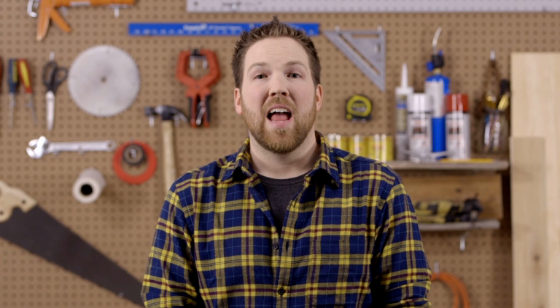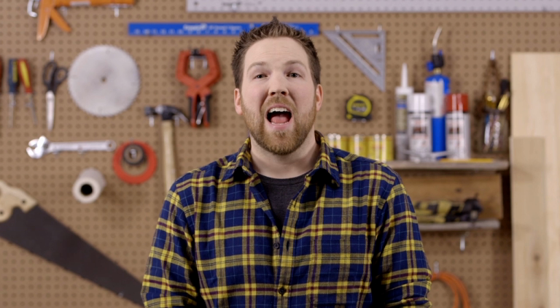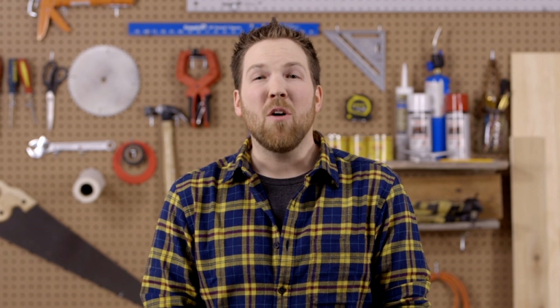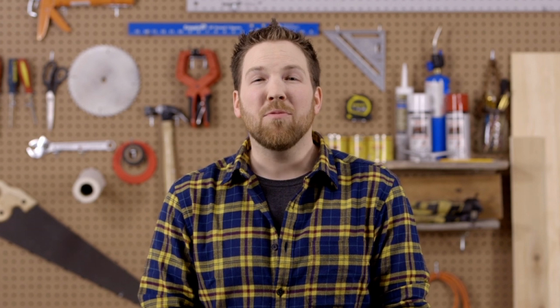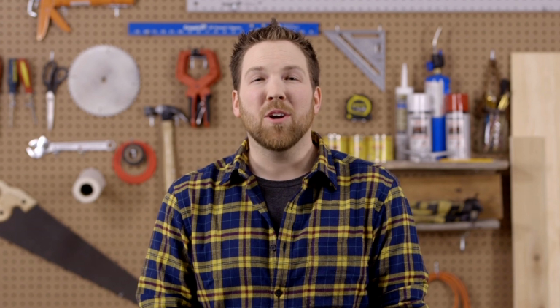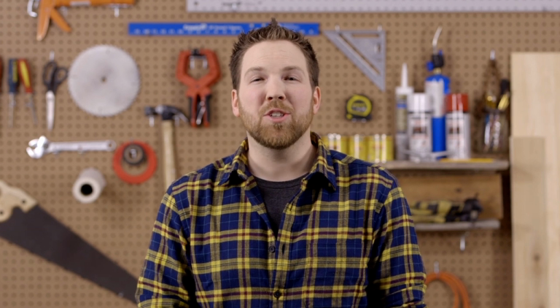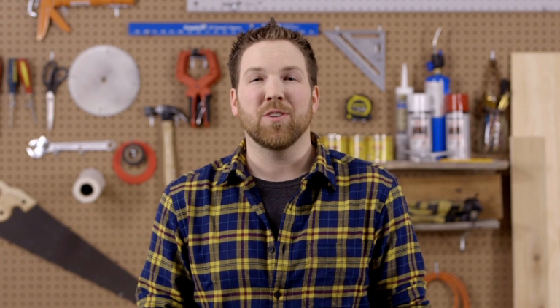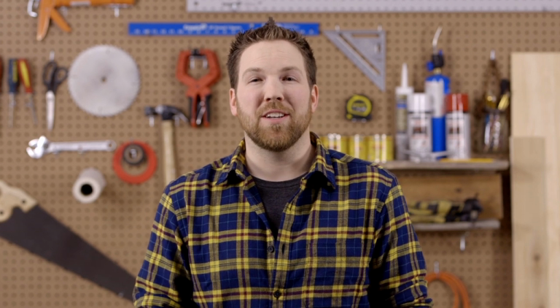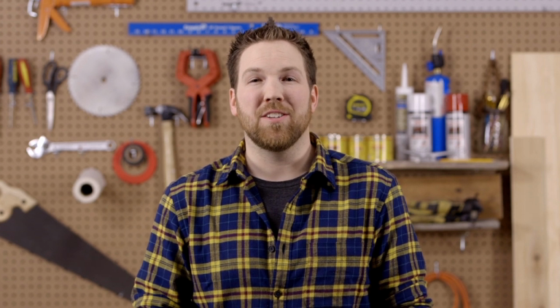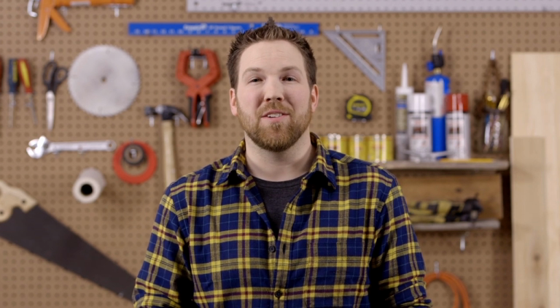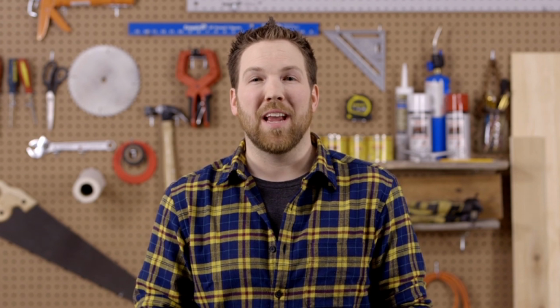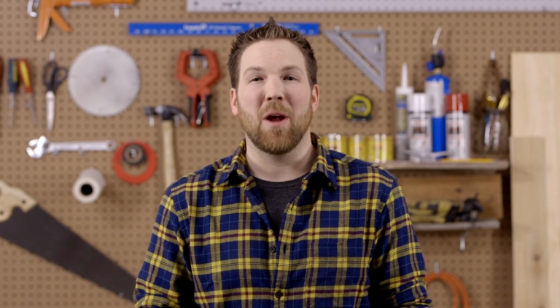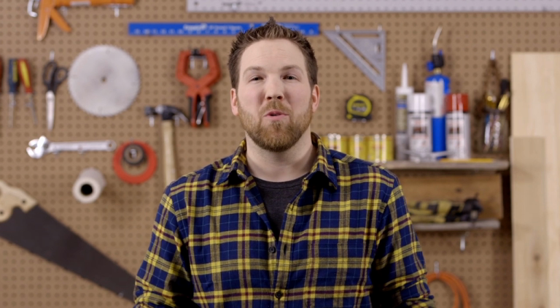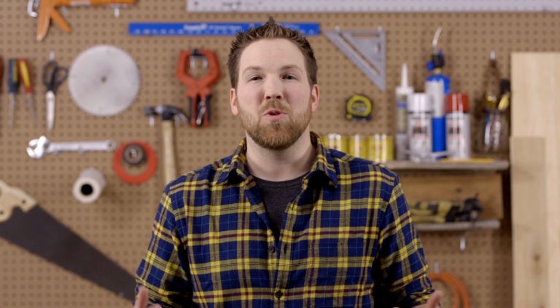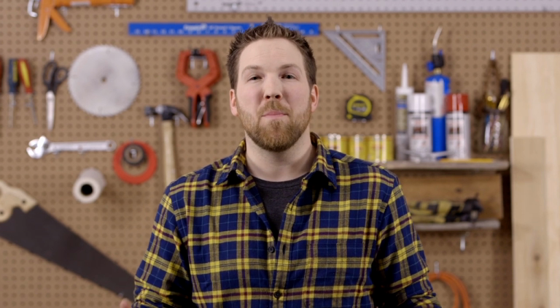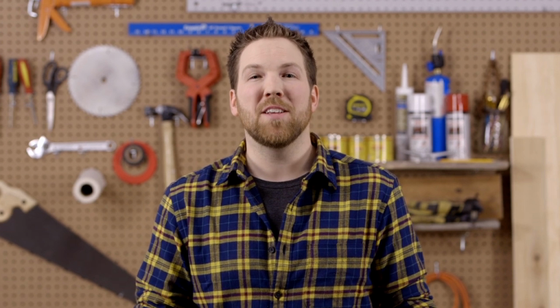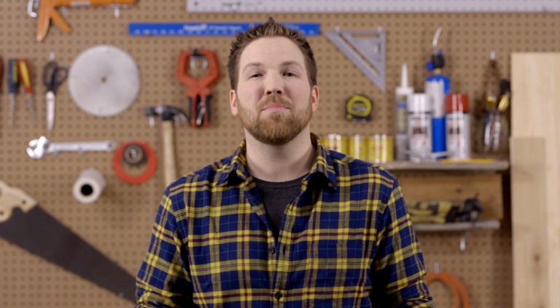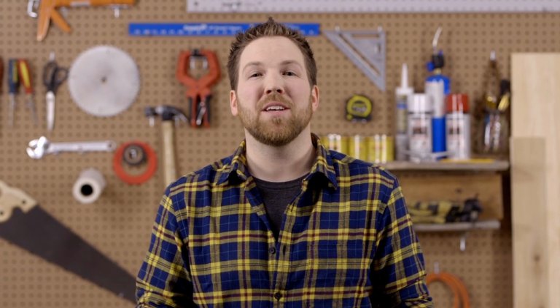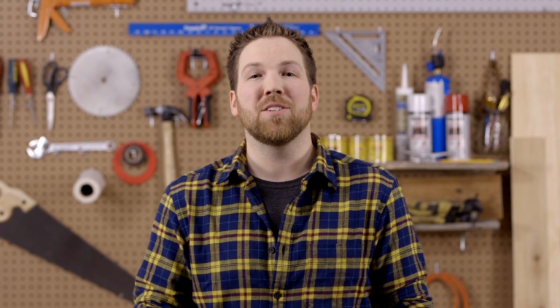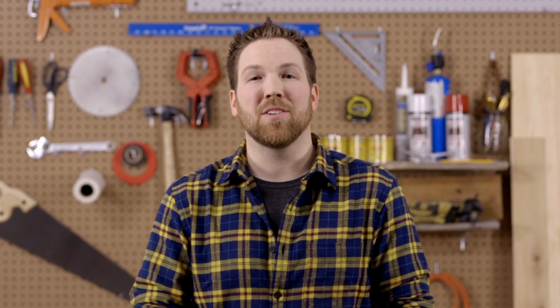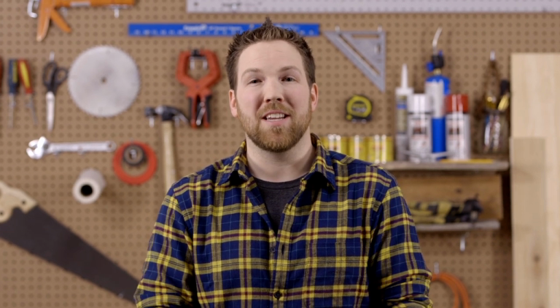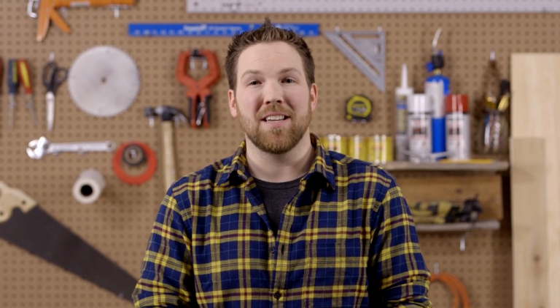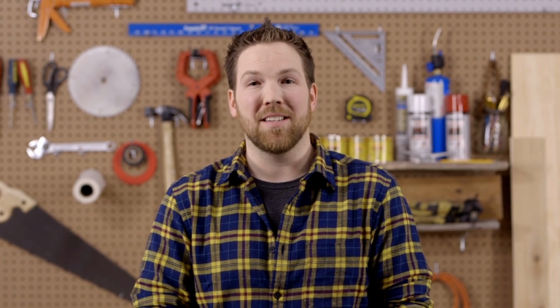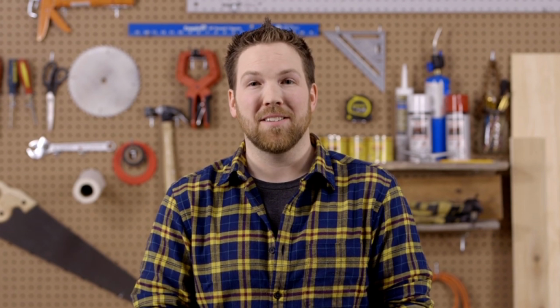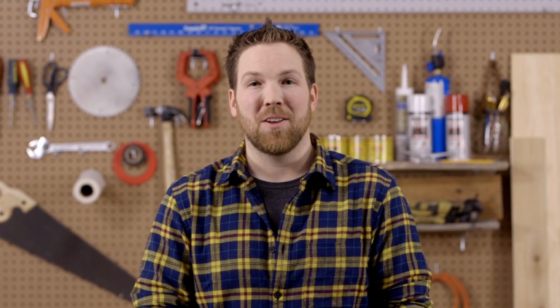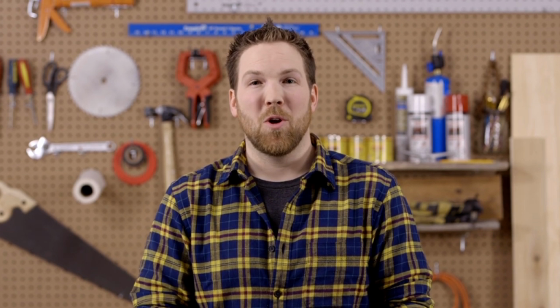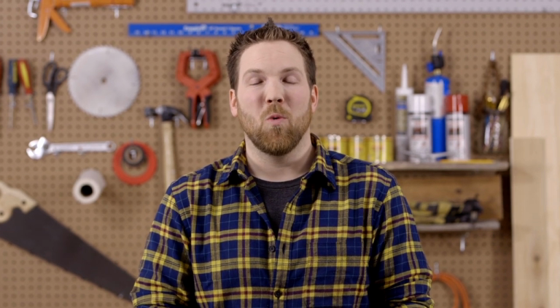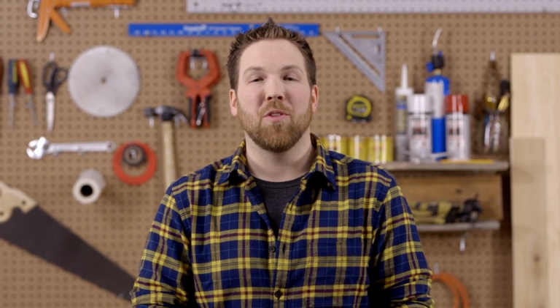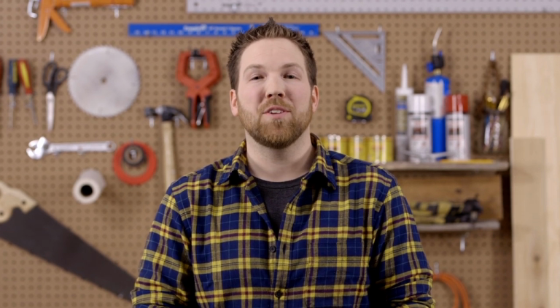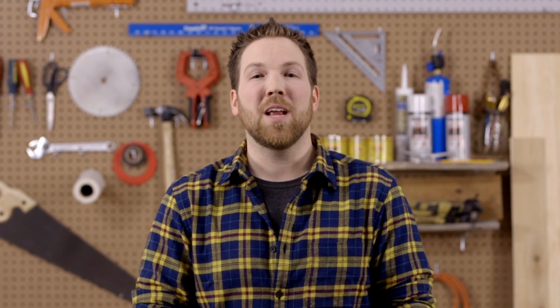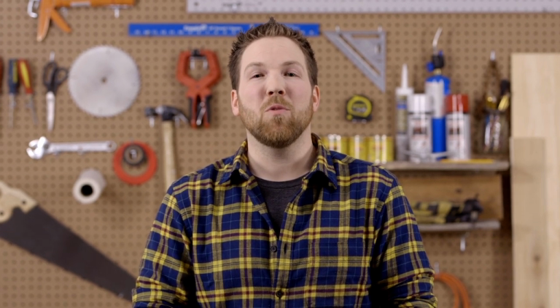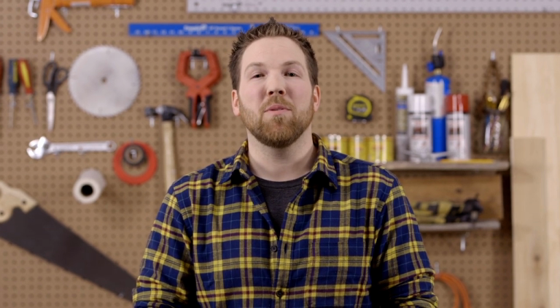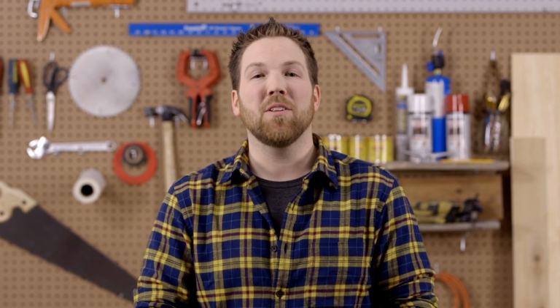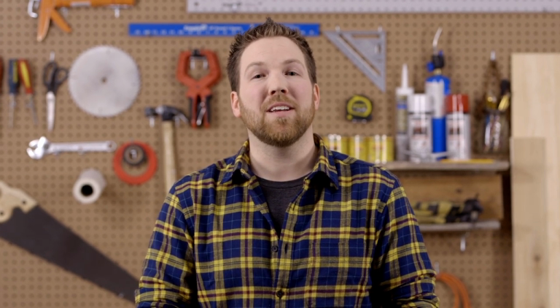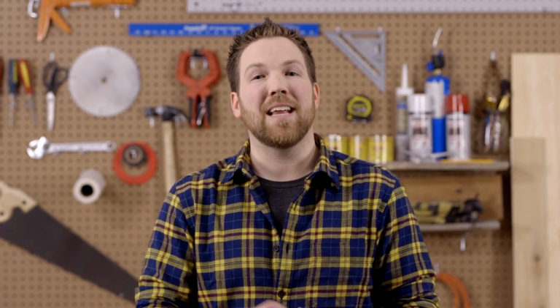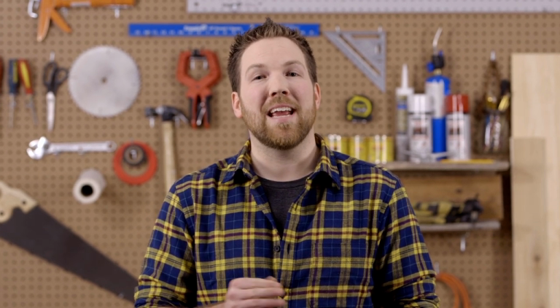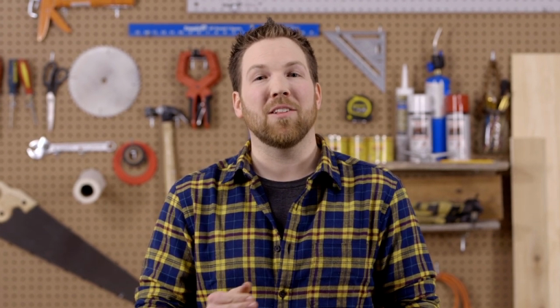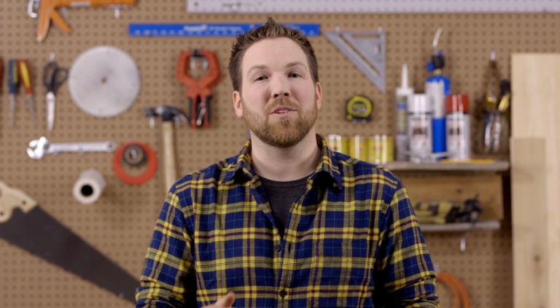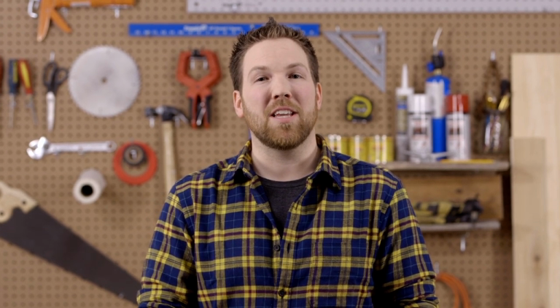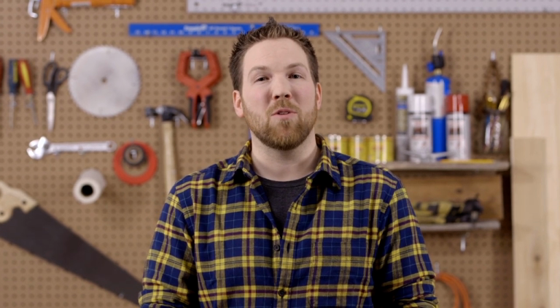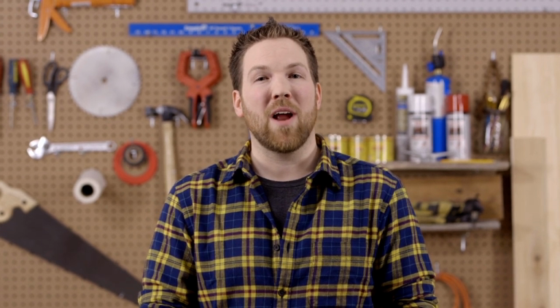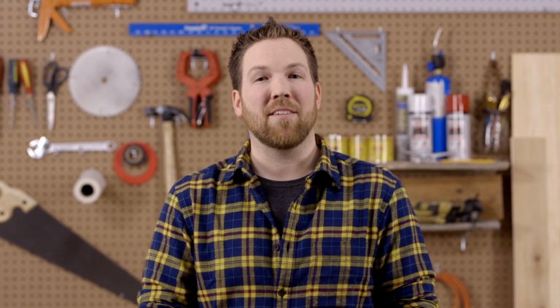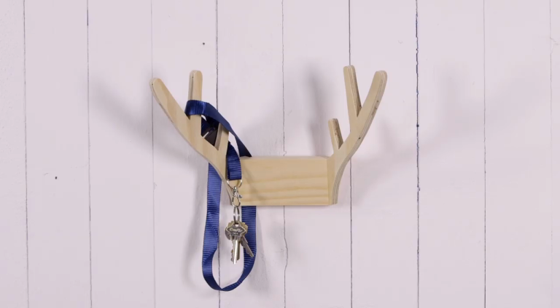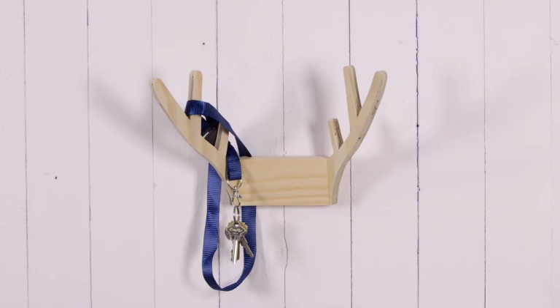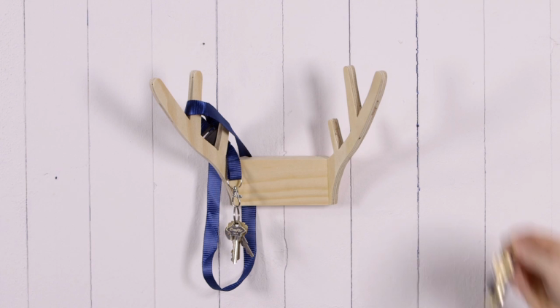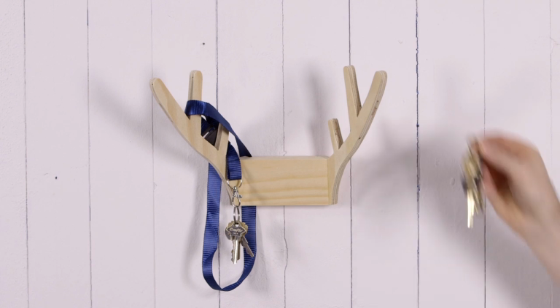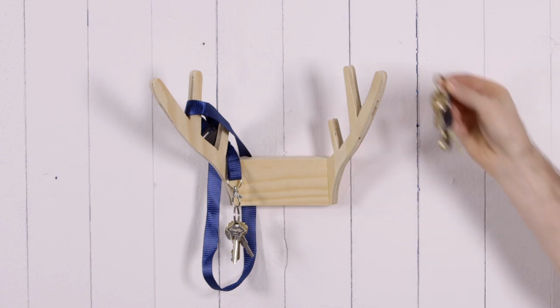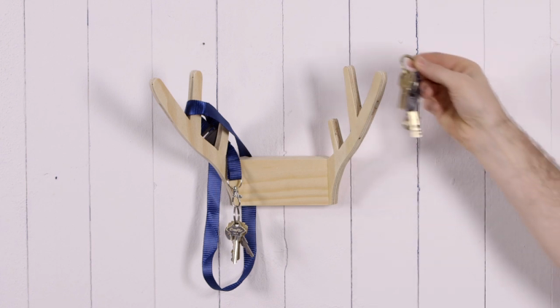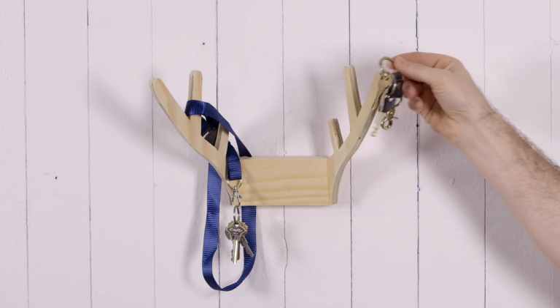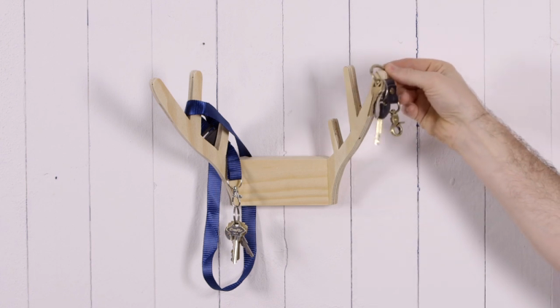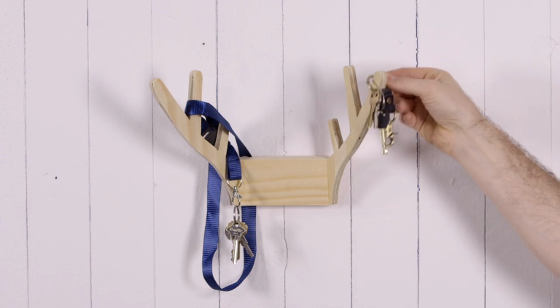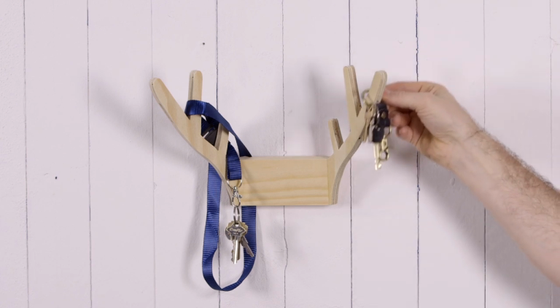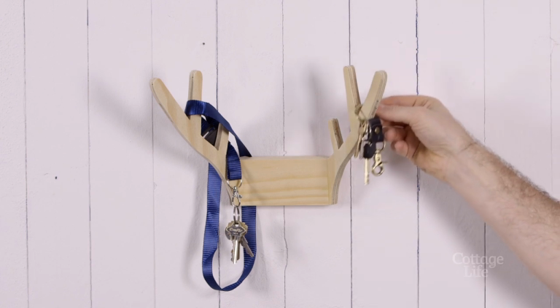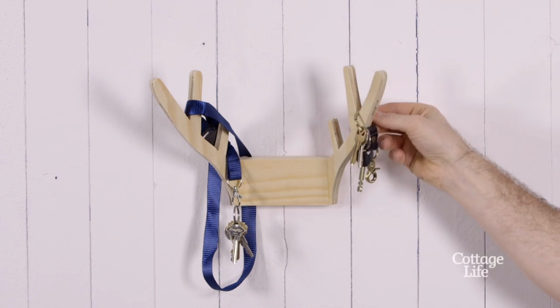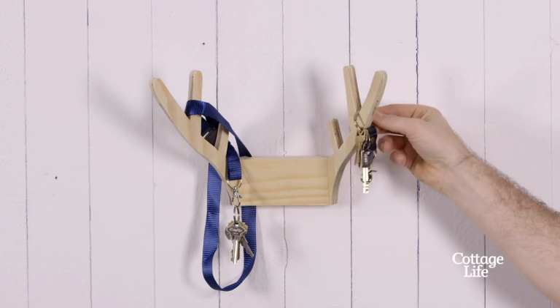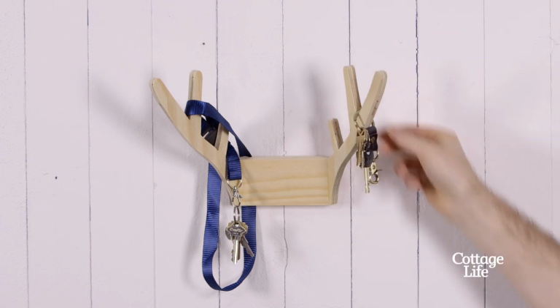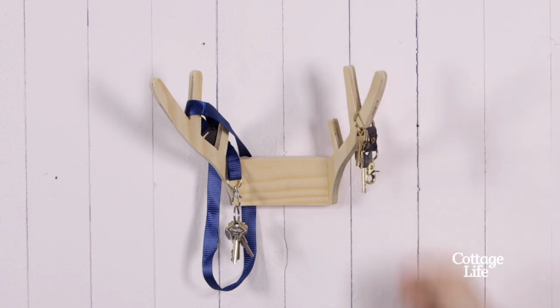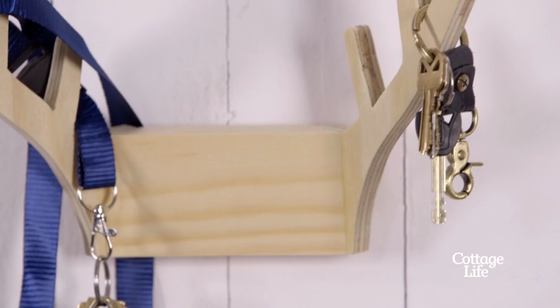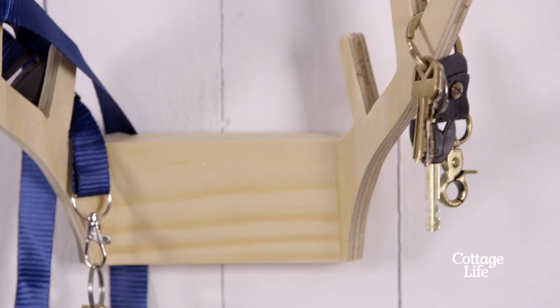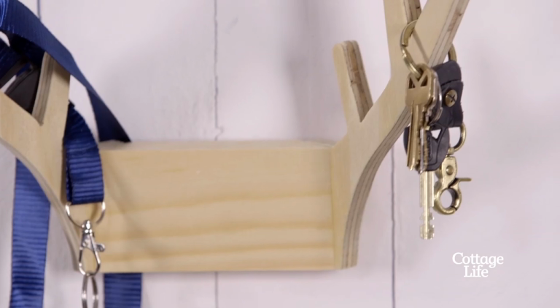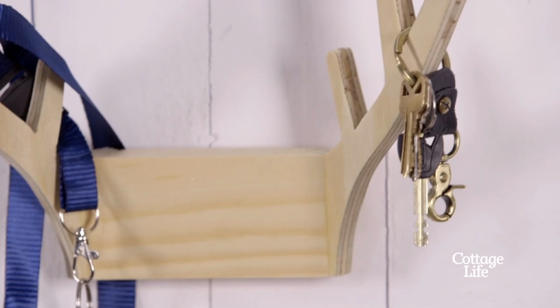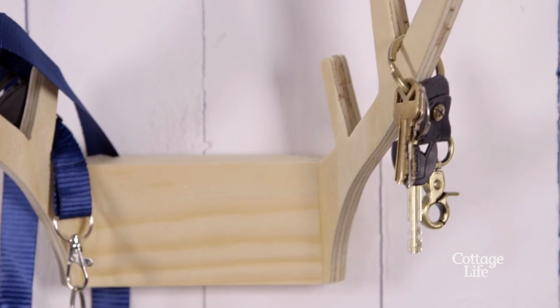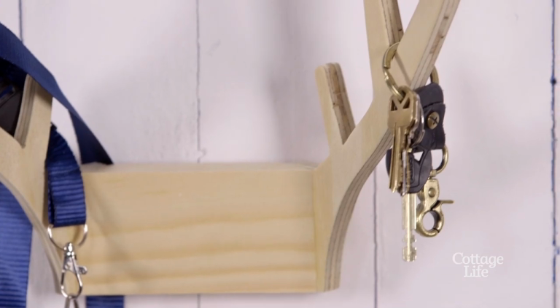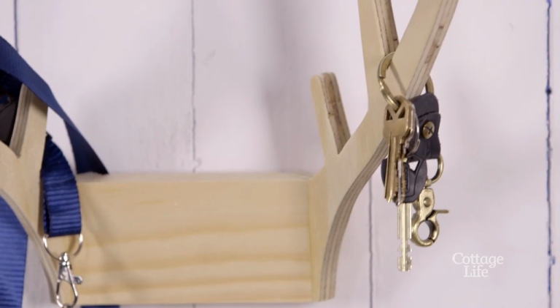How frustrated do you get when you misplace your keys? Today we're building an antler key rack for the cottage so you never lose those boat keys again.